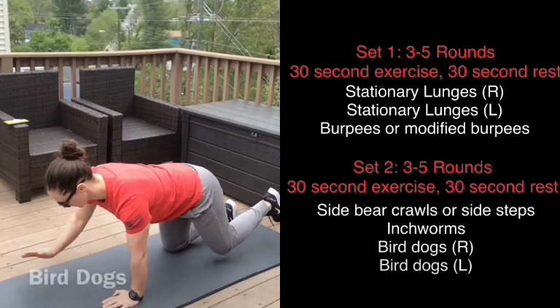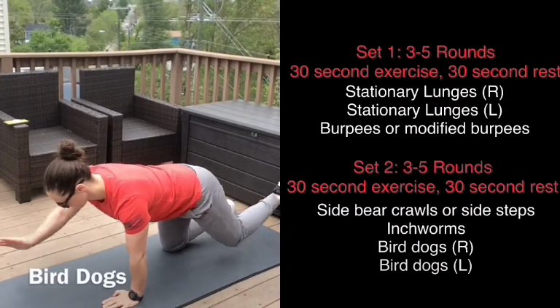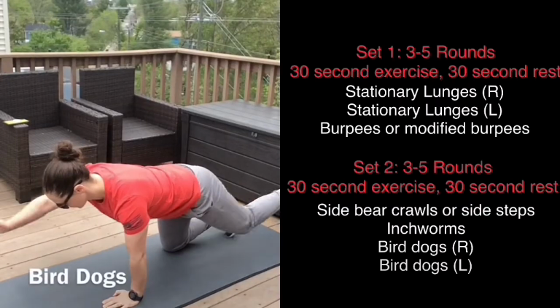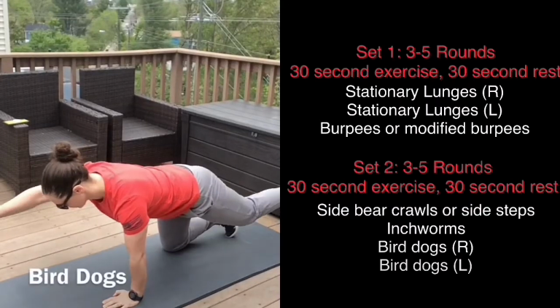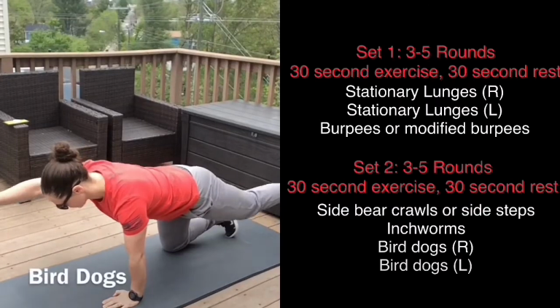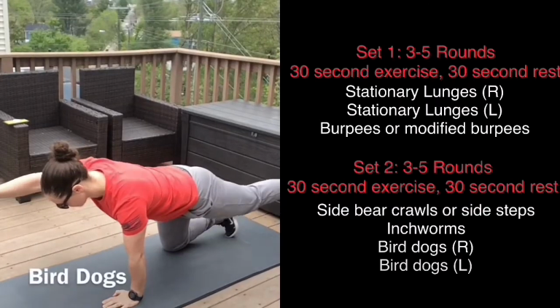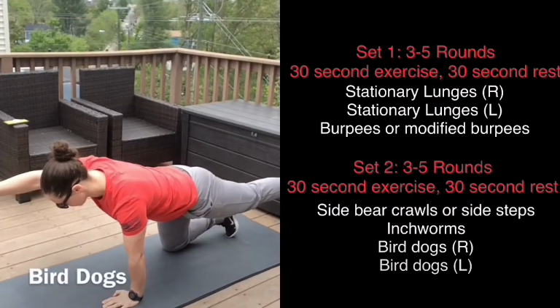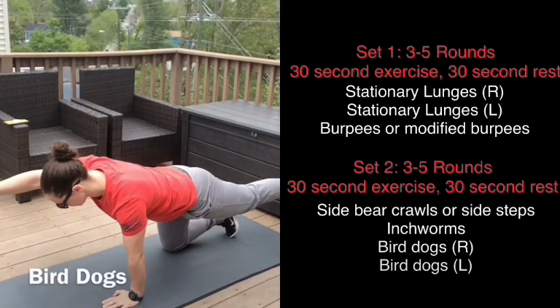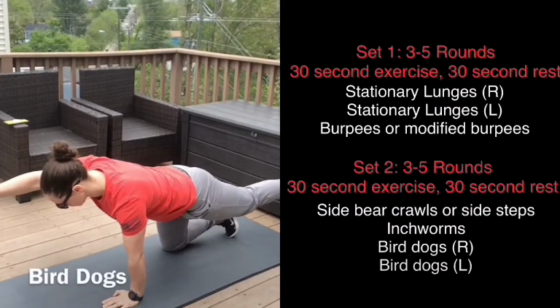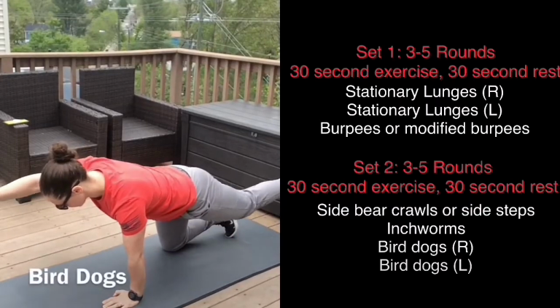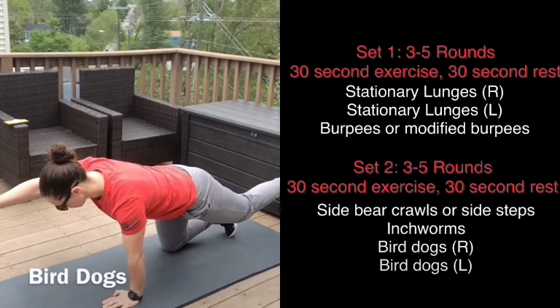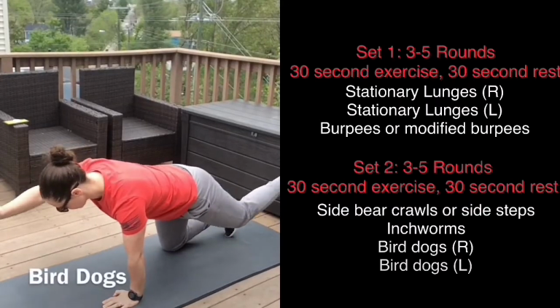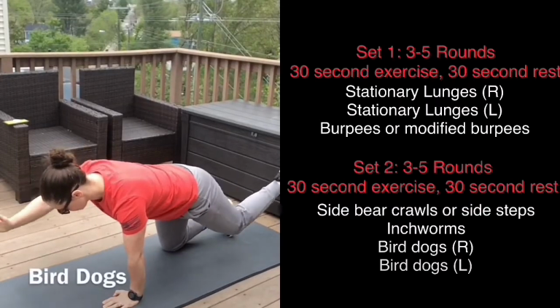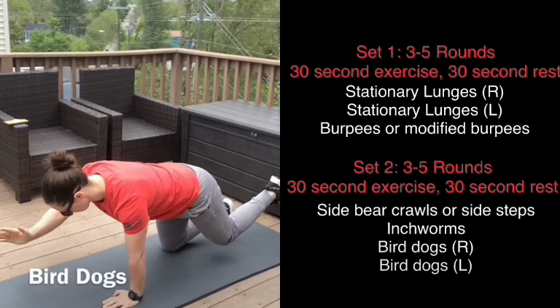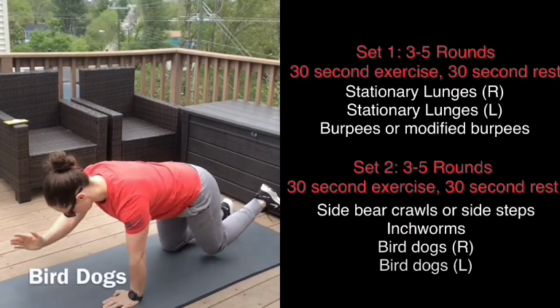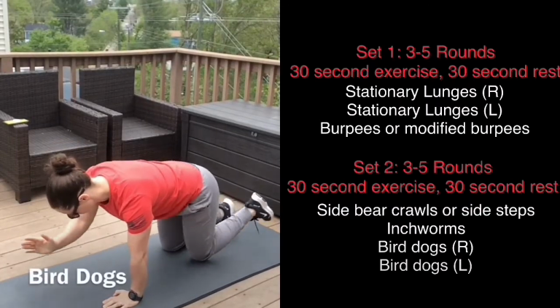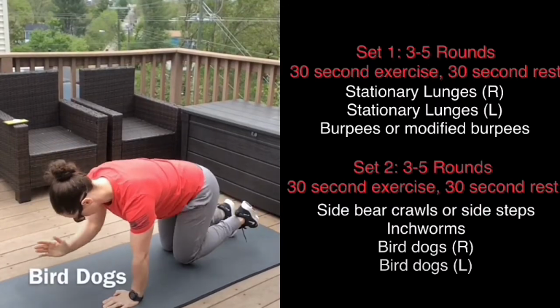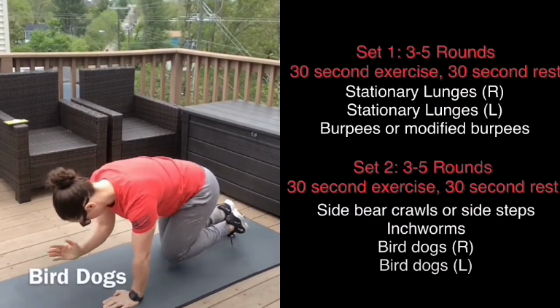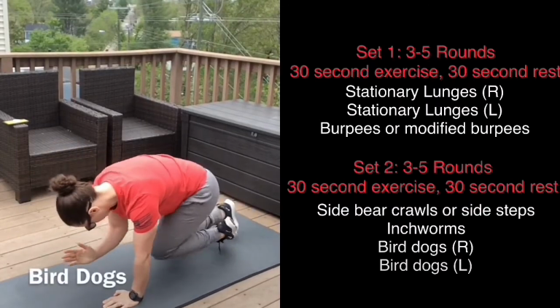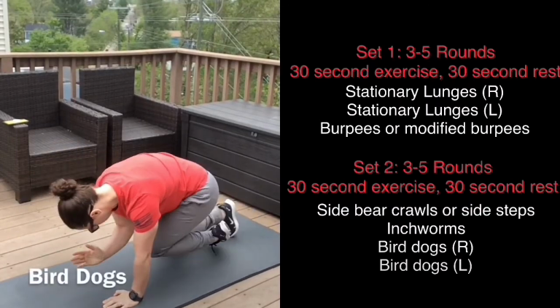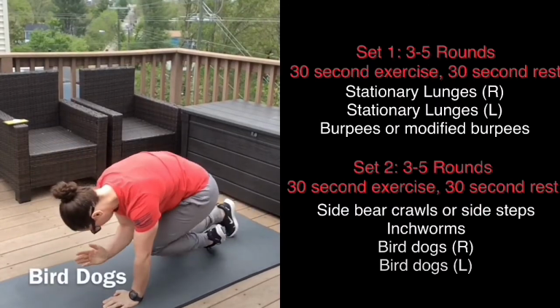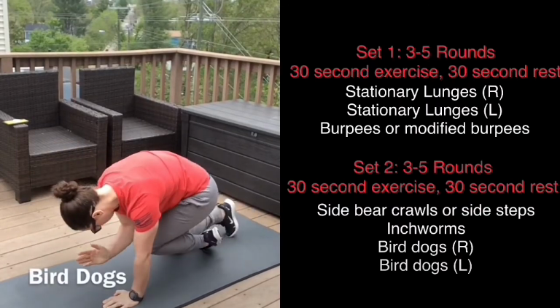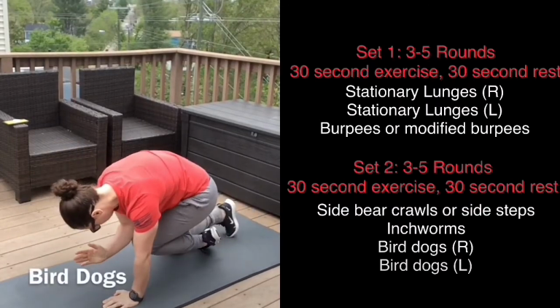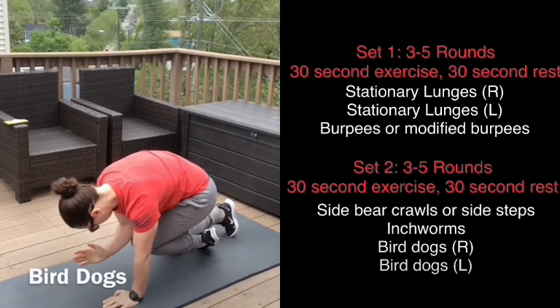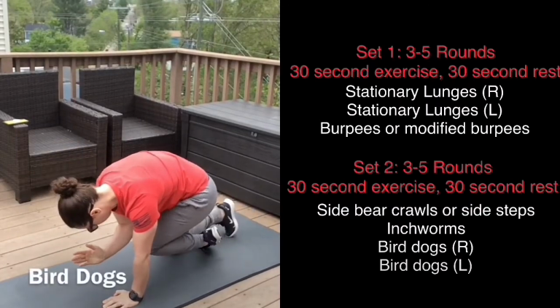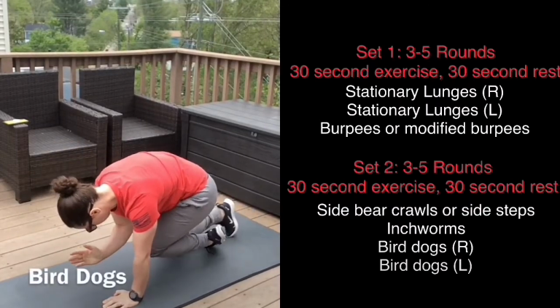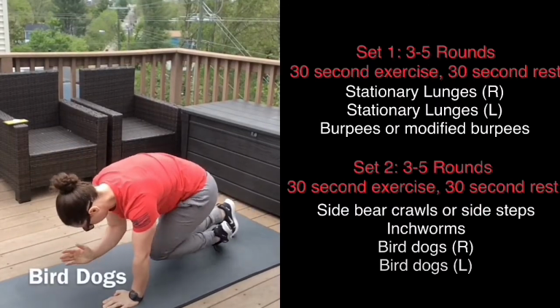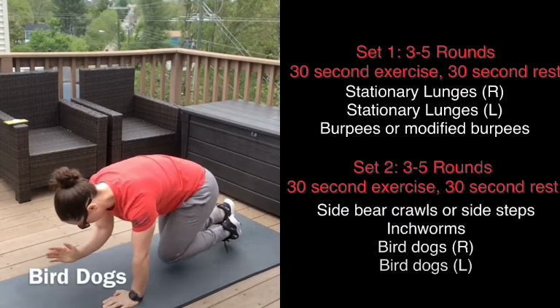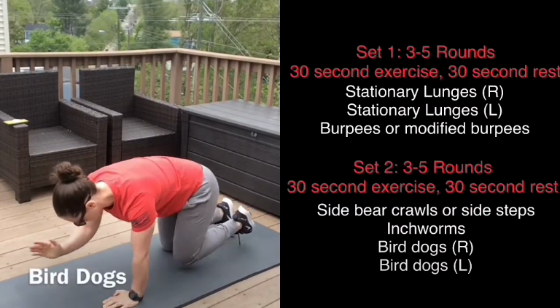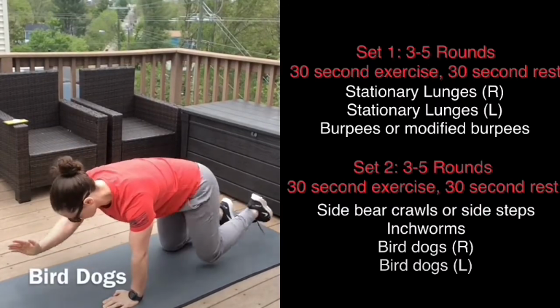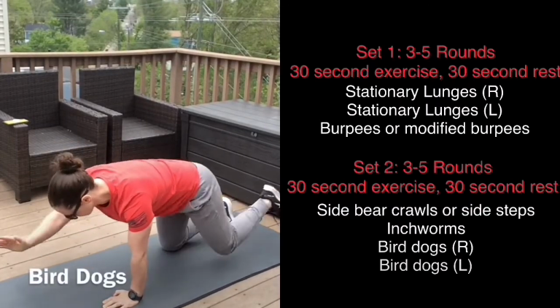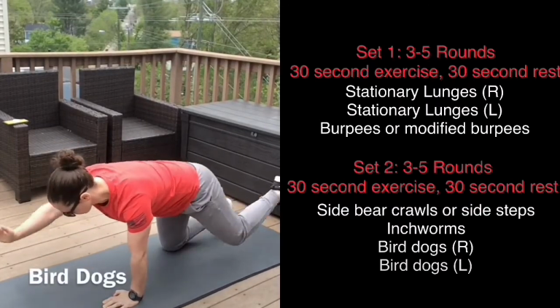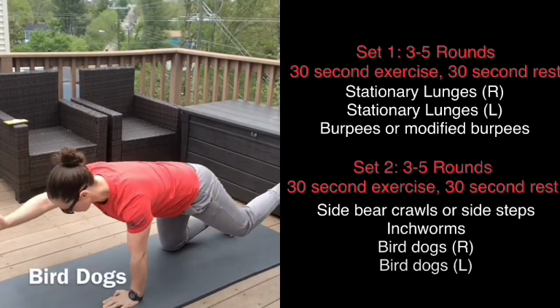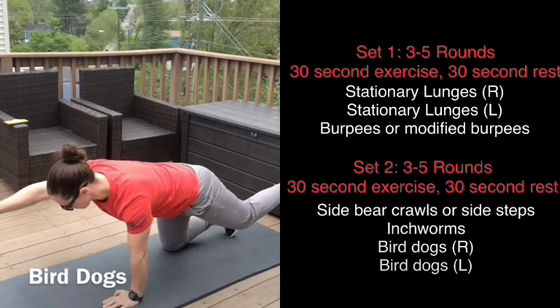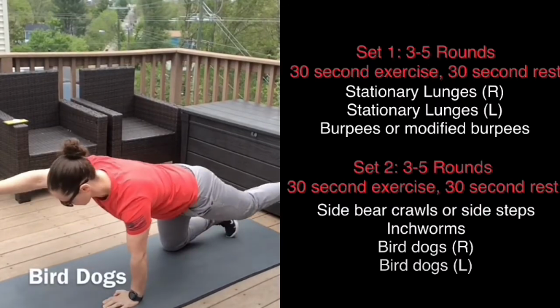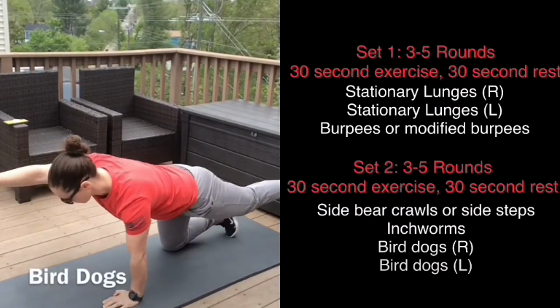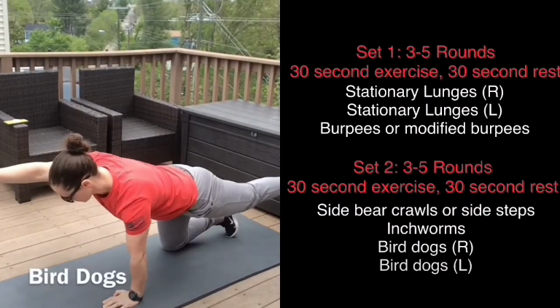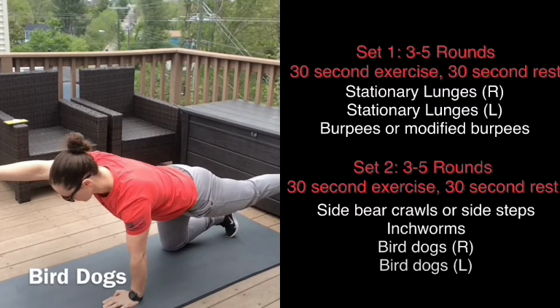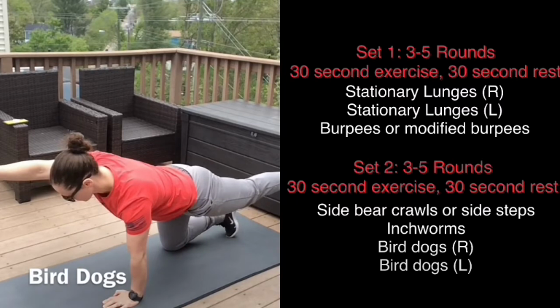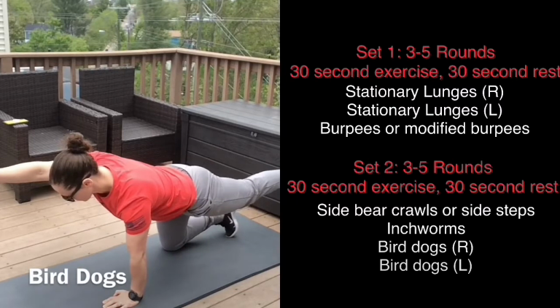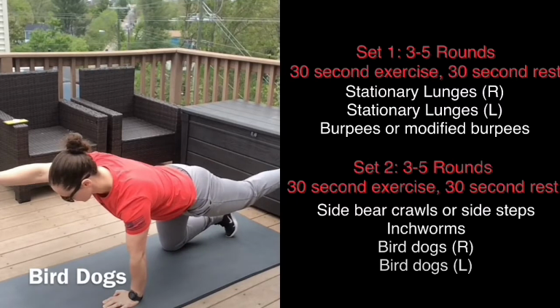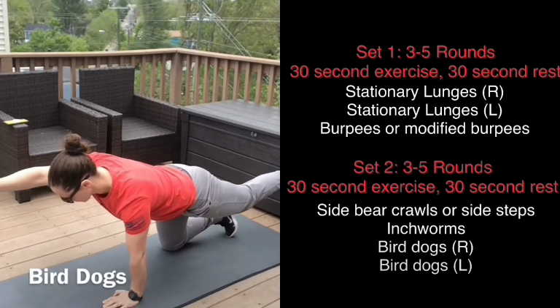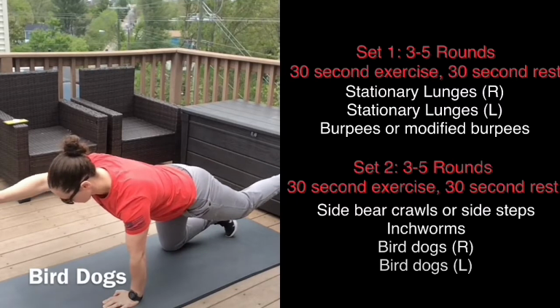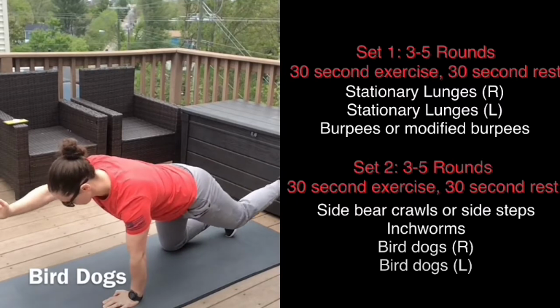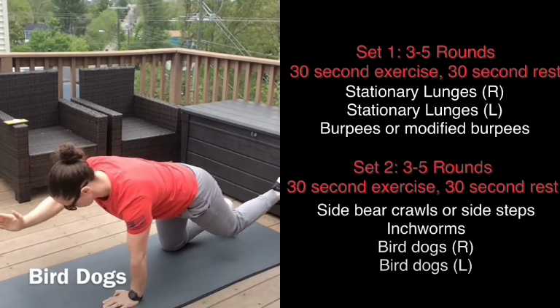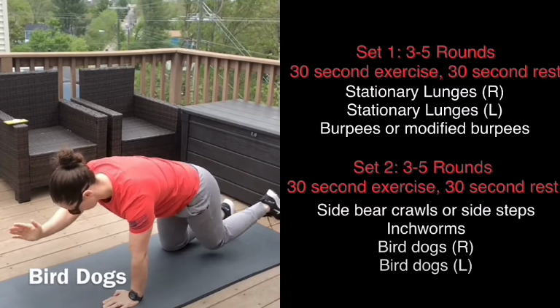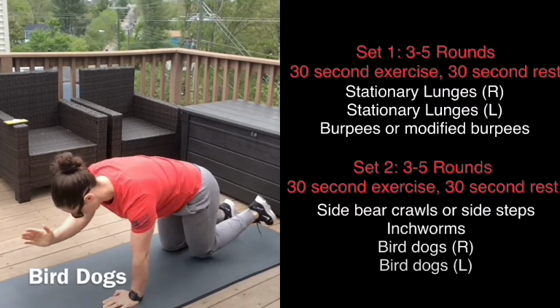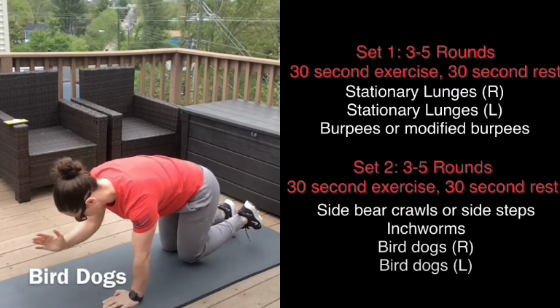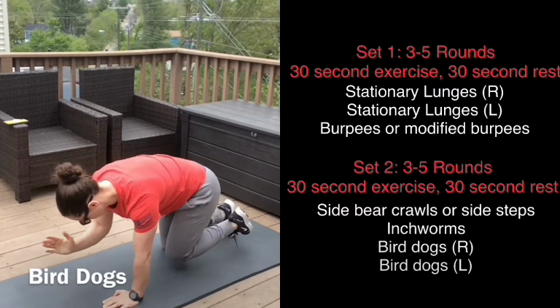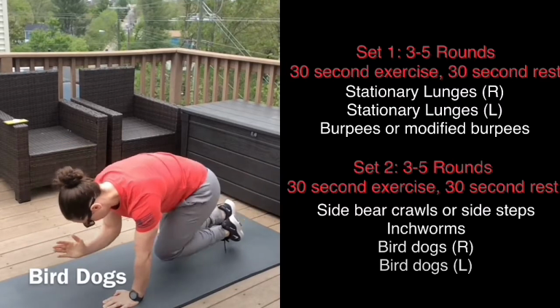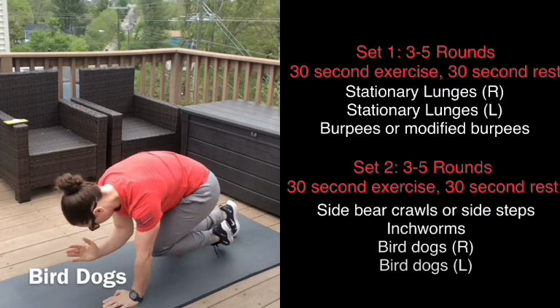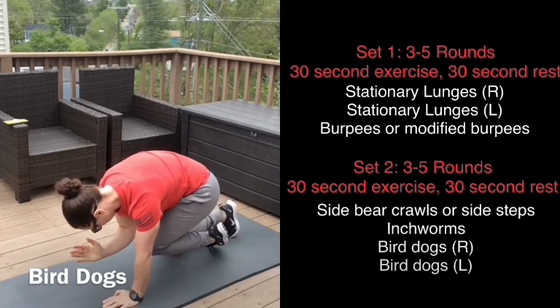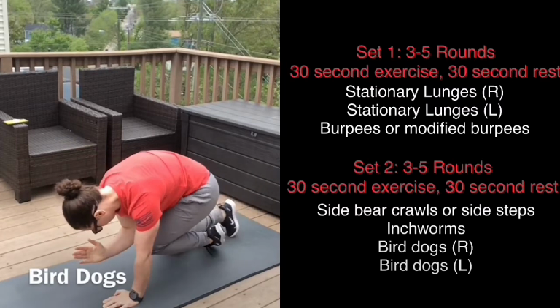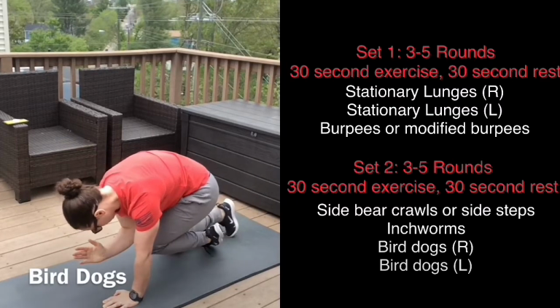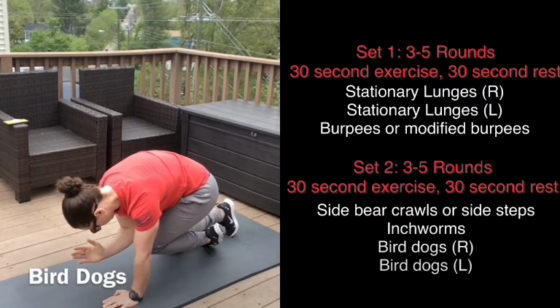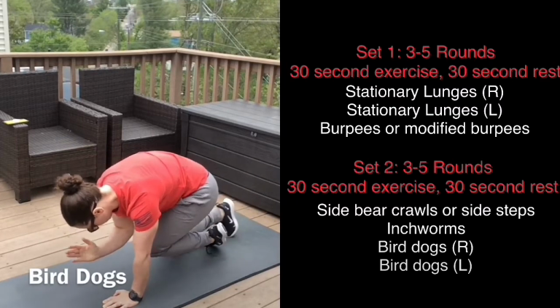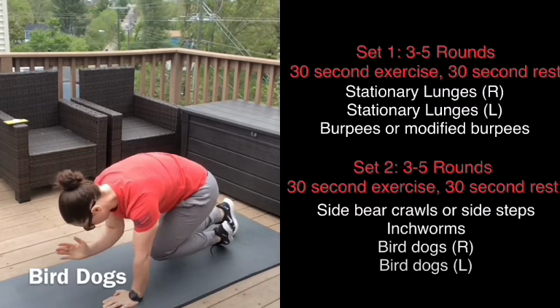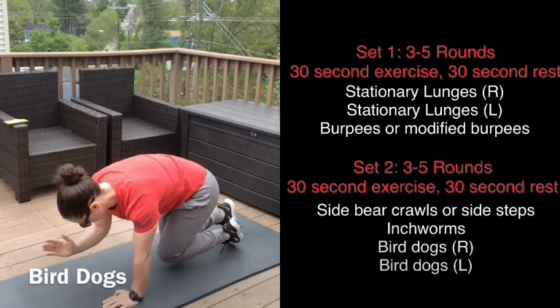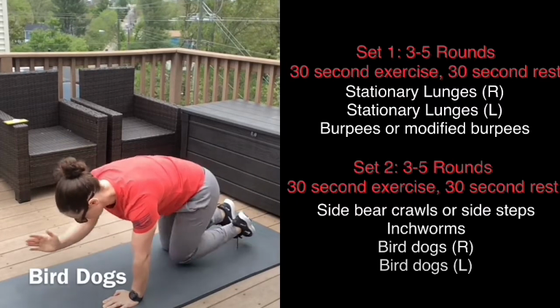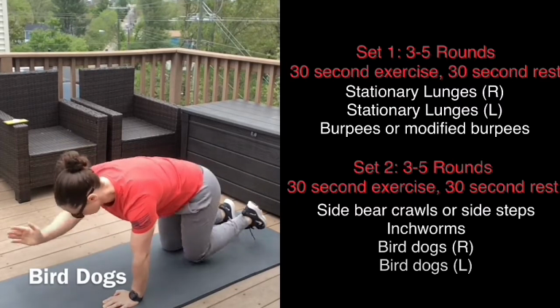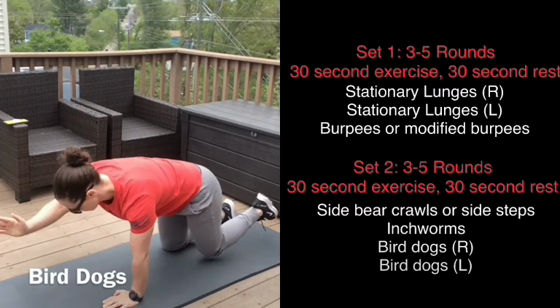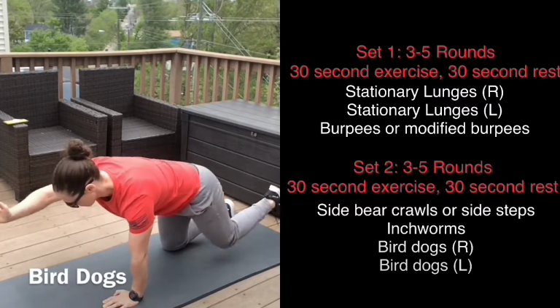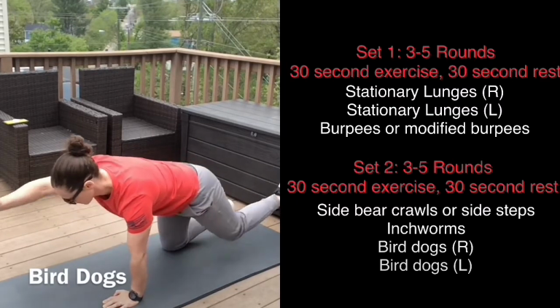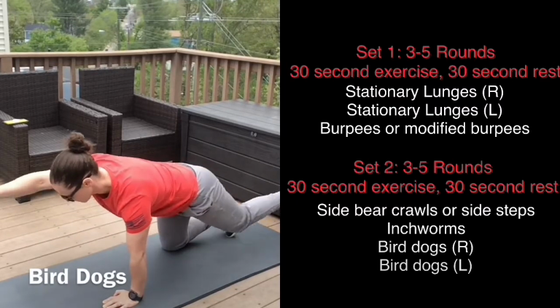For these bird dogs, you'll do 30 seconds on one side and then switch to the other side for the next 30 seconds.